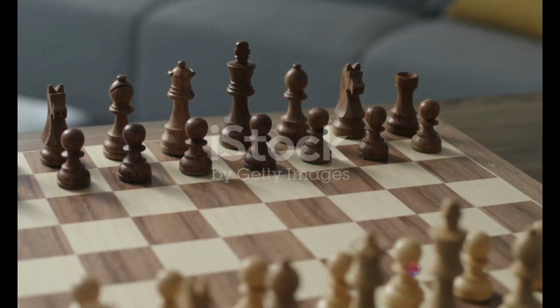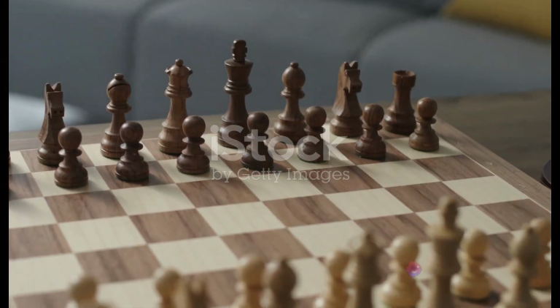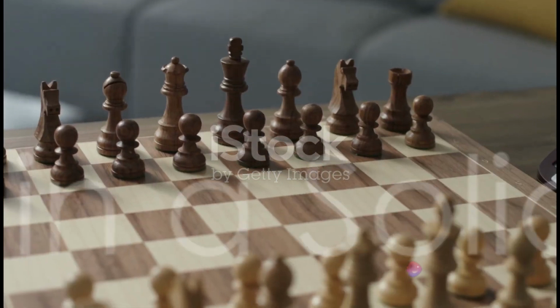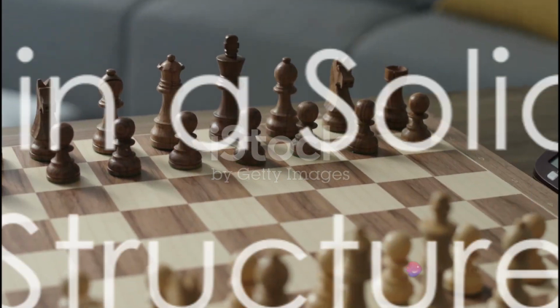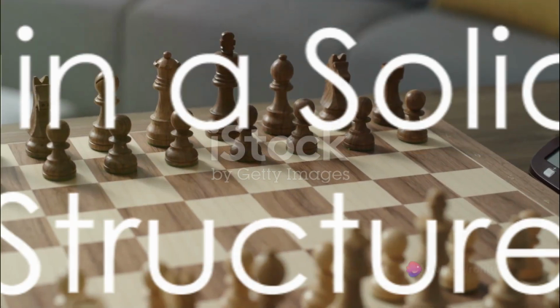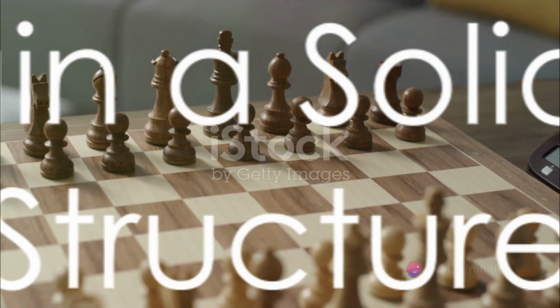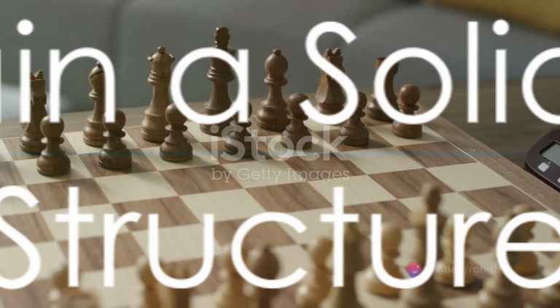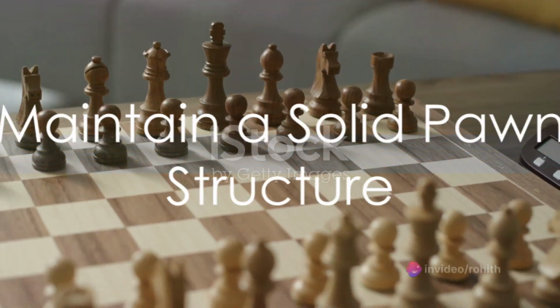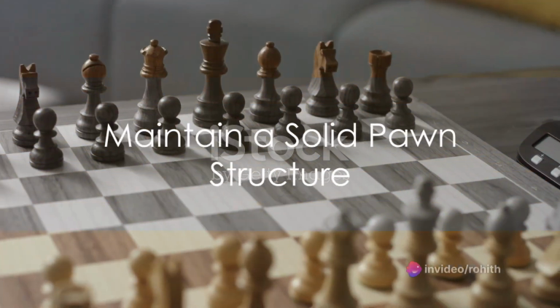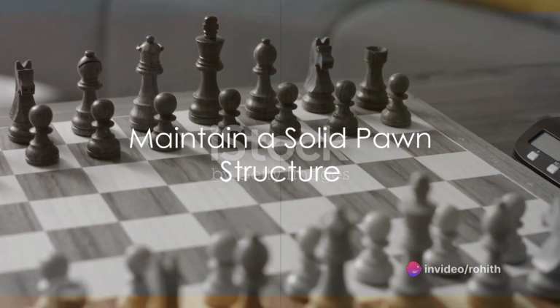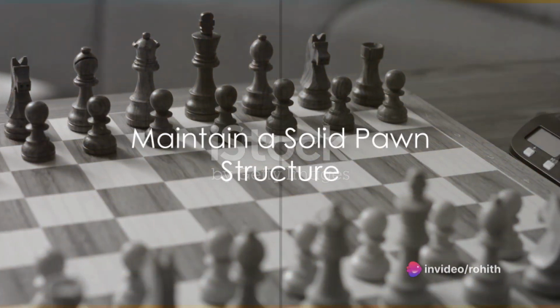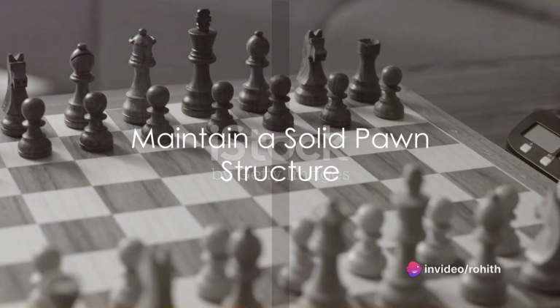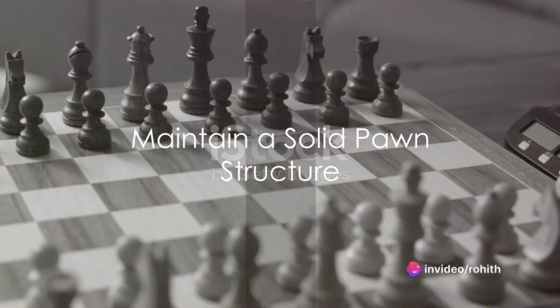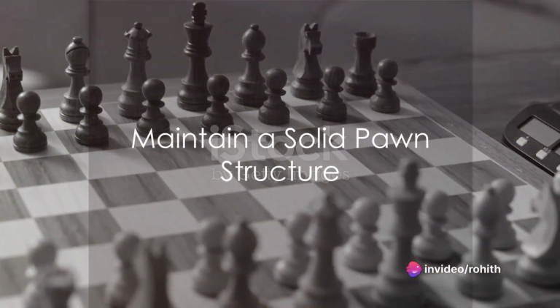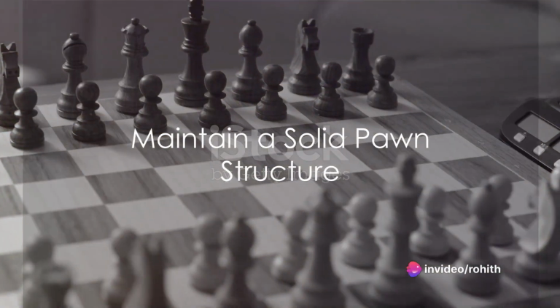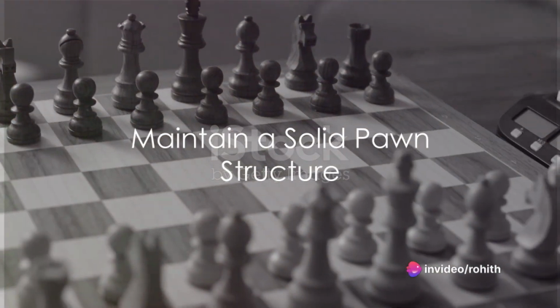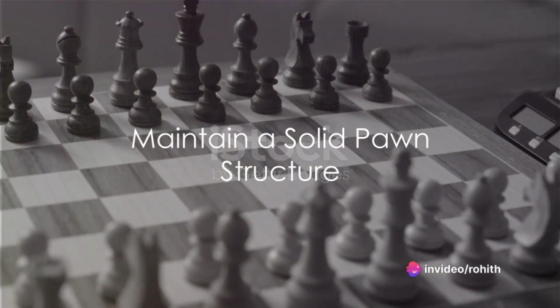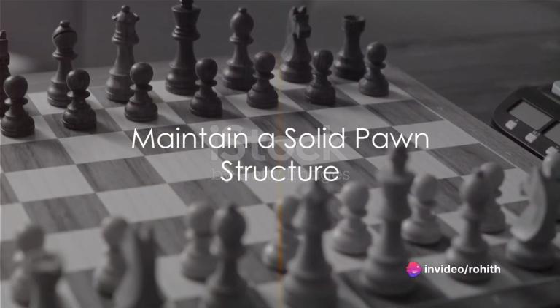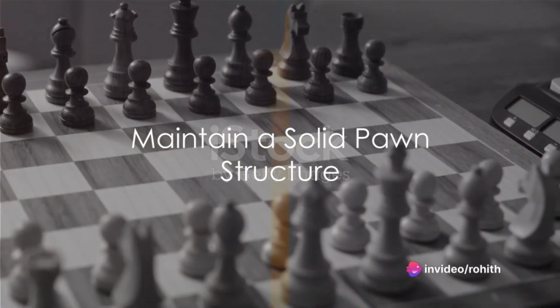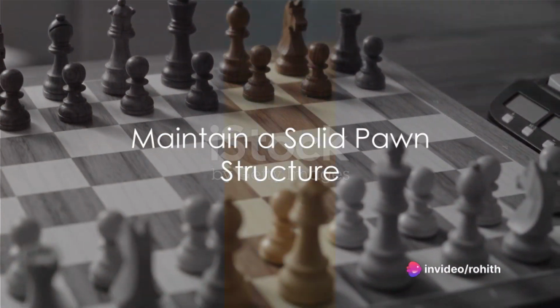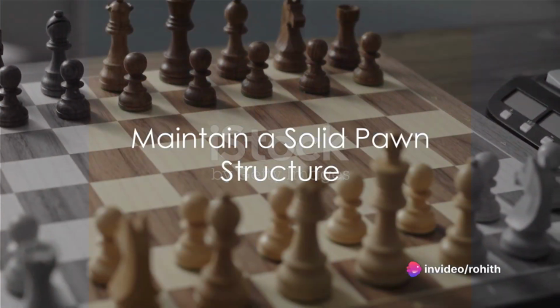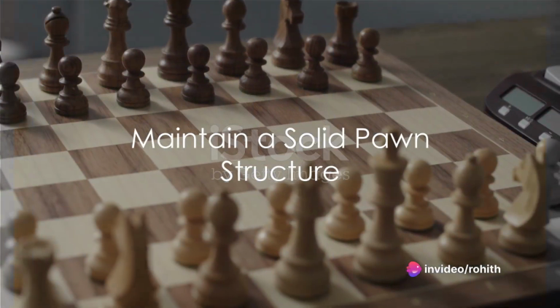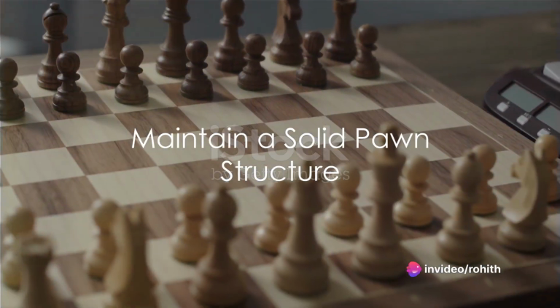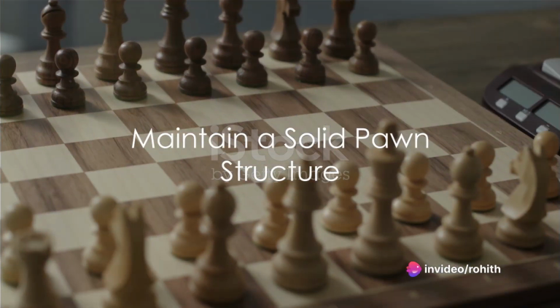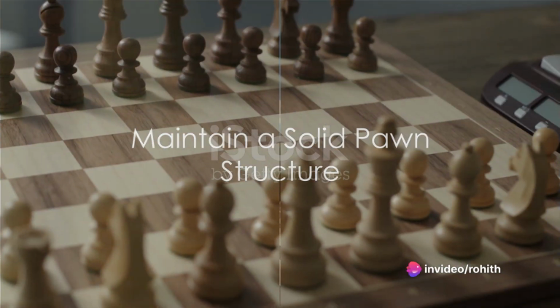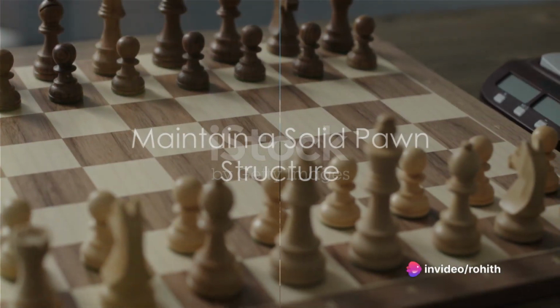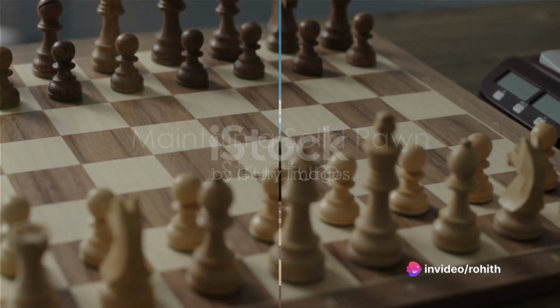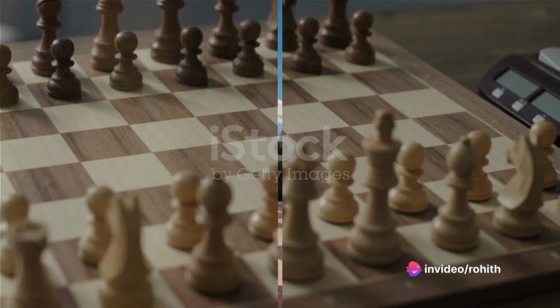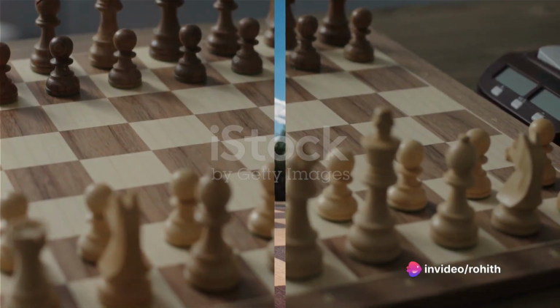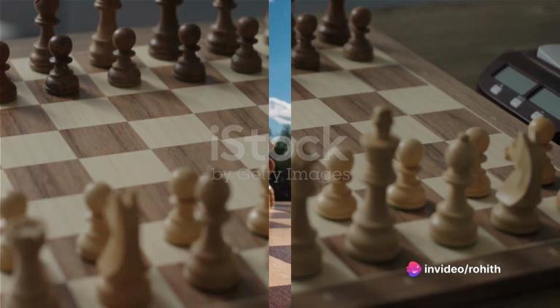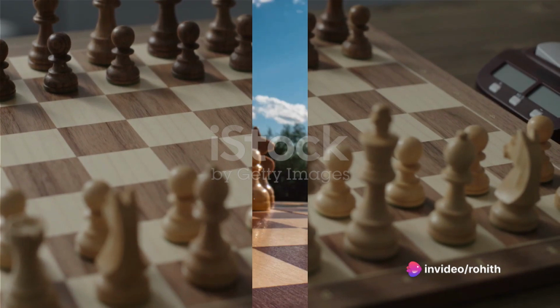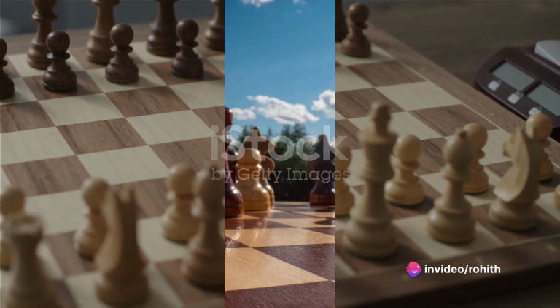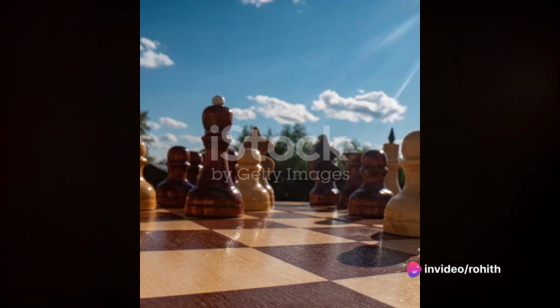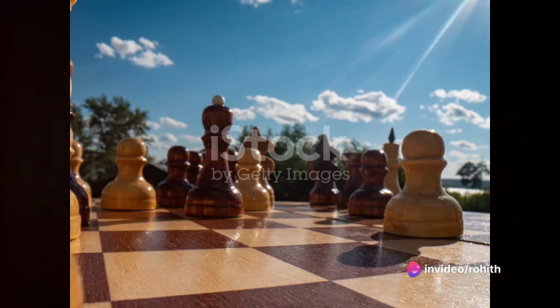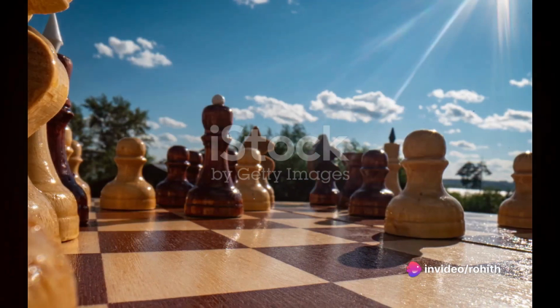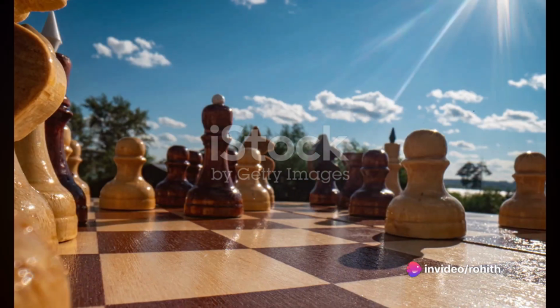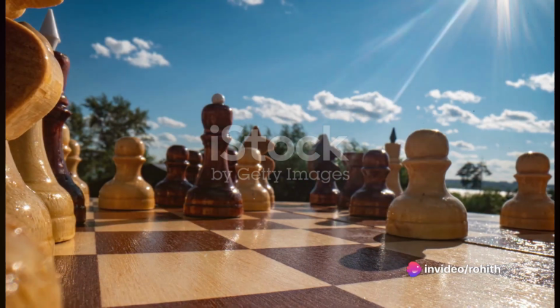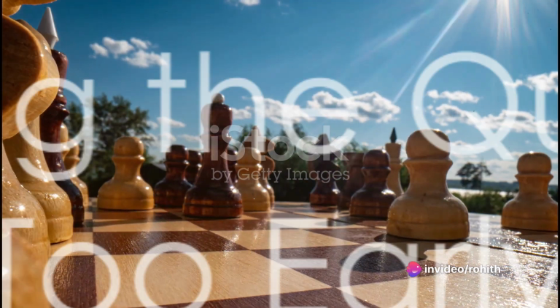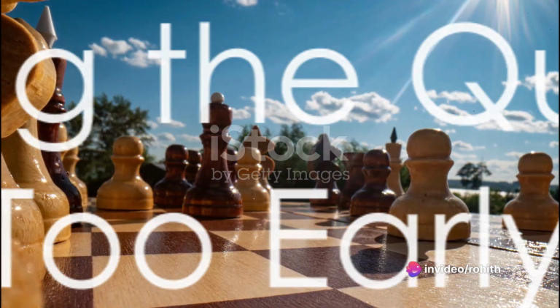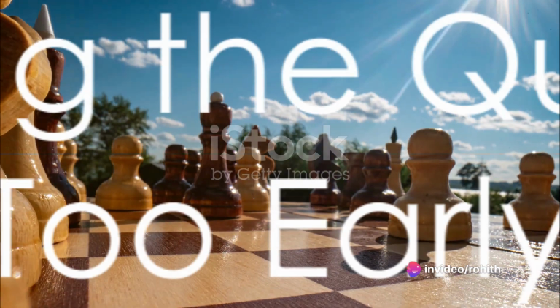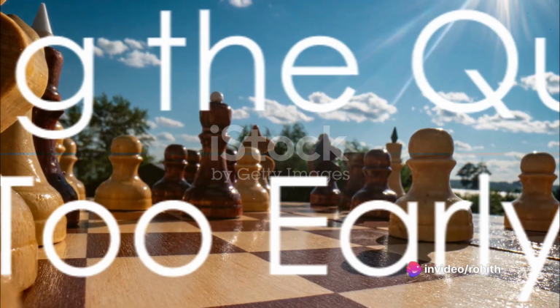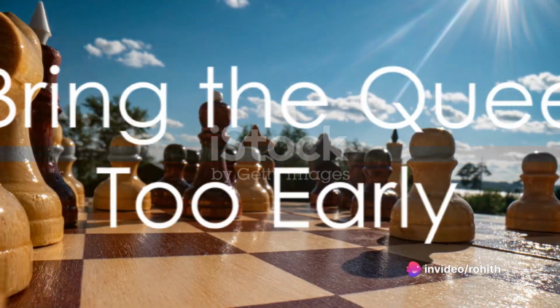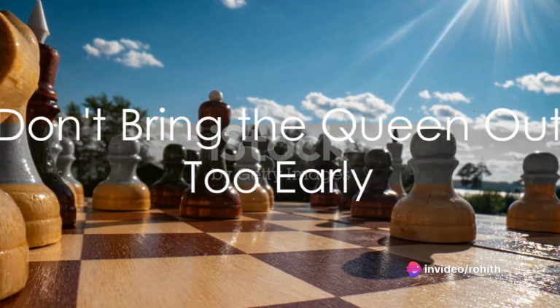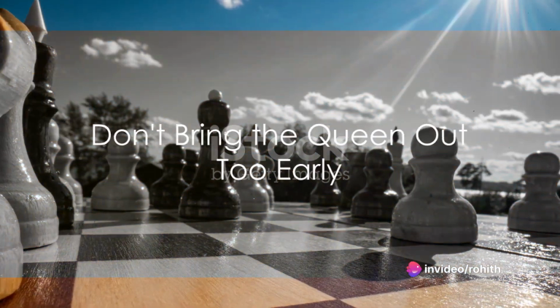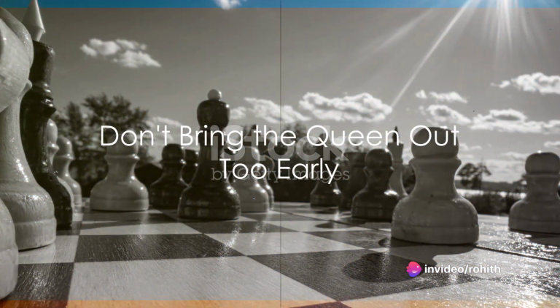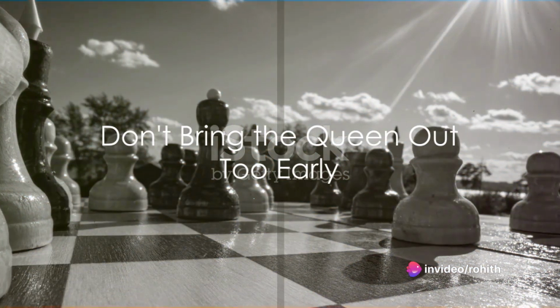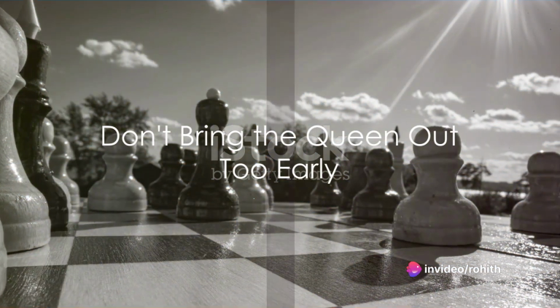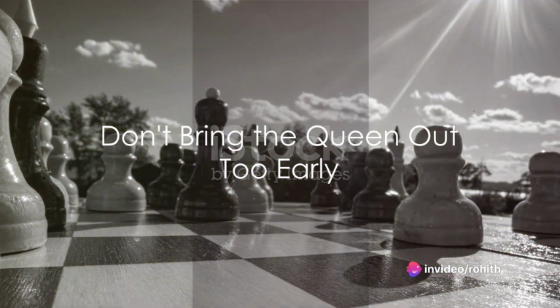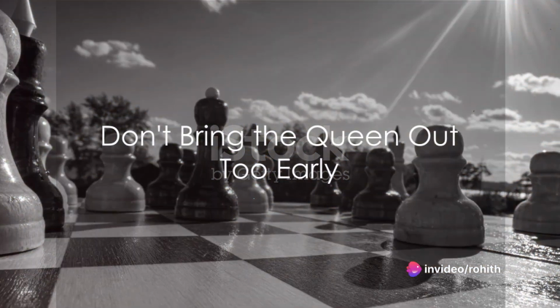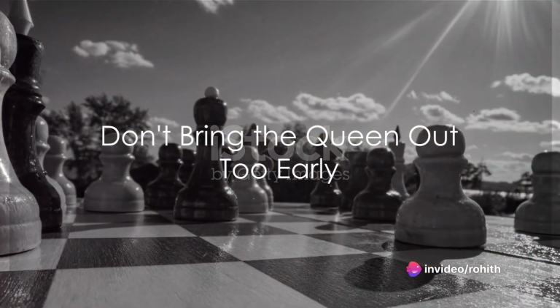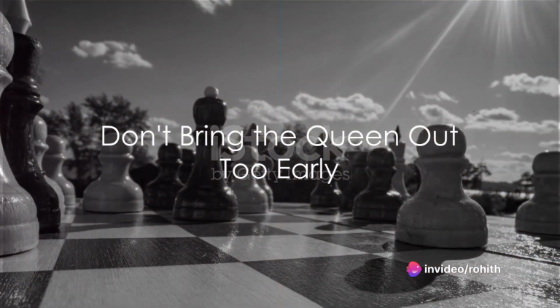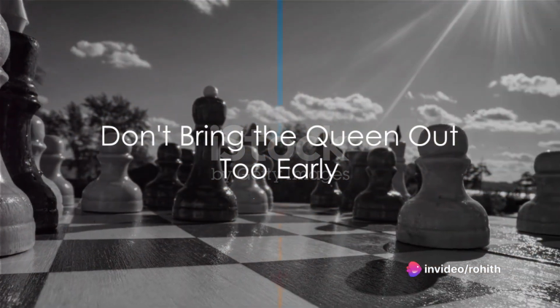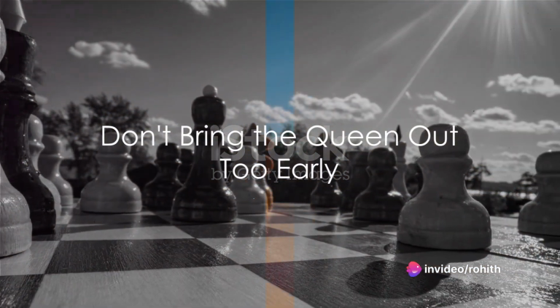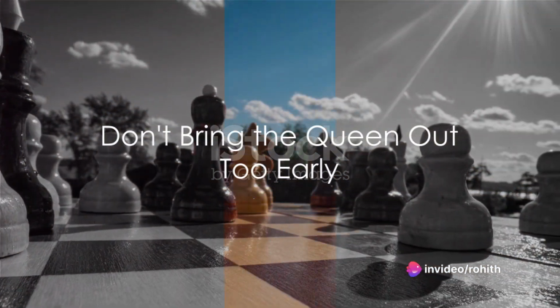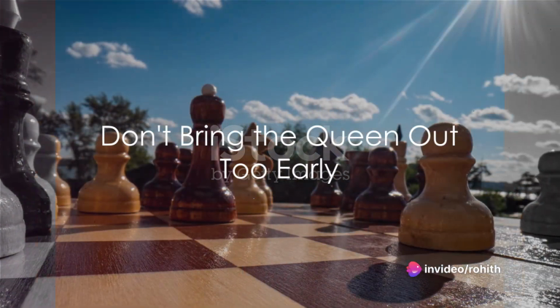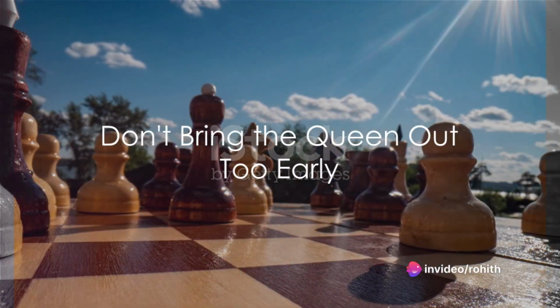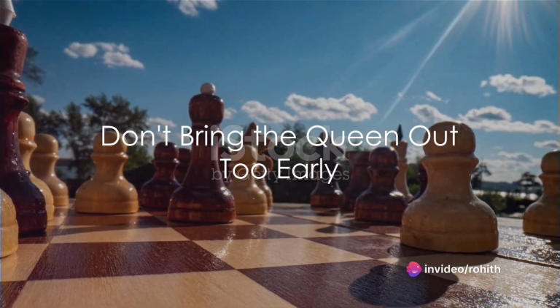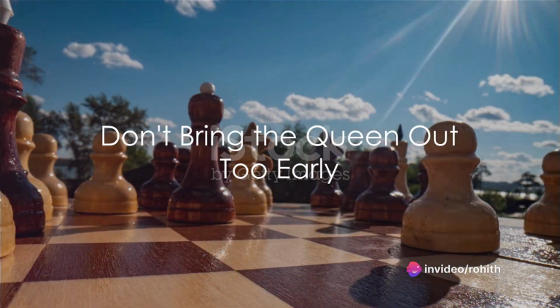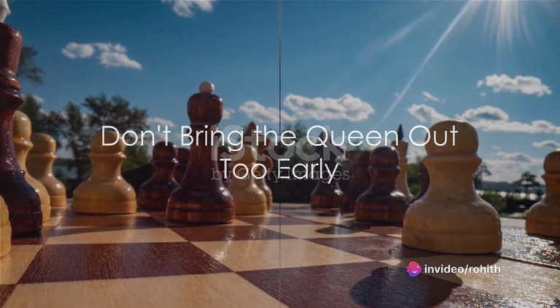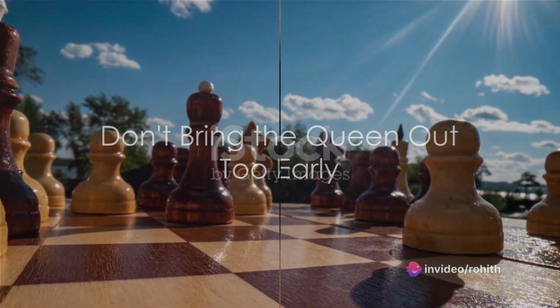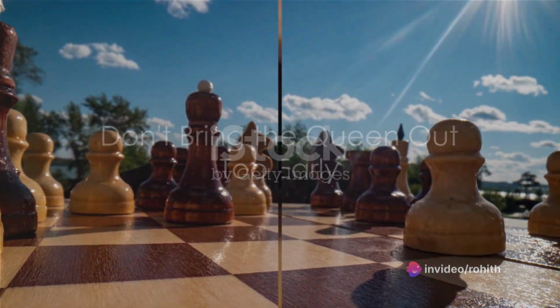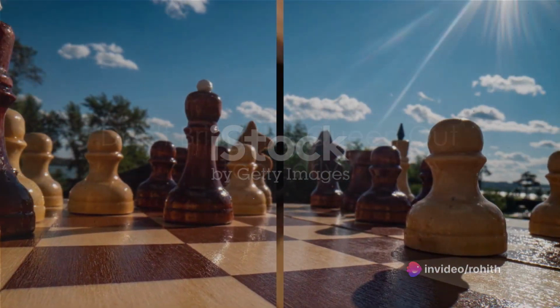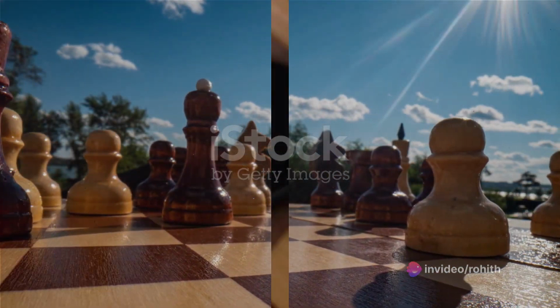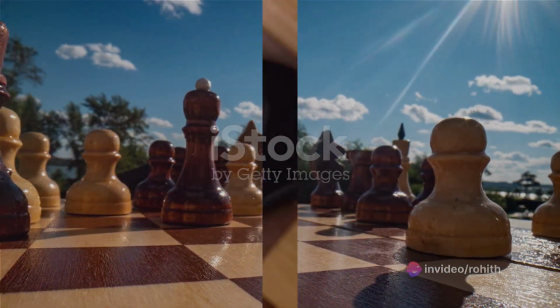Maintain a solid pawn structure, as it provides stability. Don't bring the queen out too early — the queen is vulnerable in the early game.